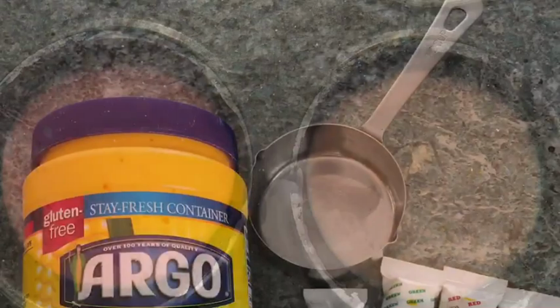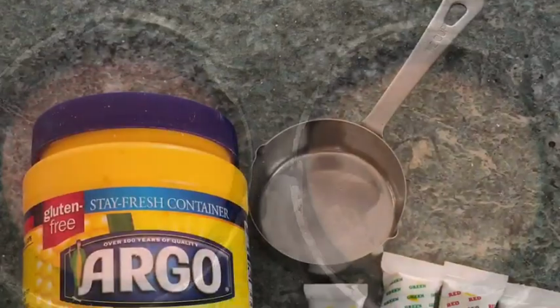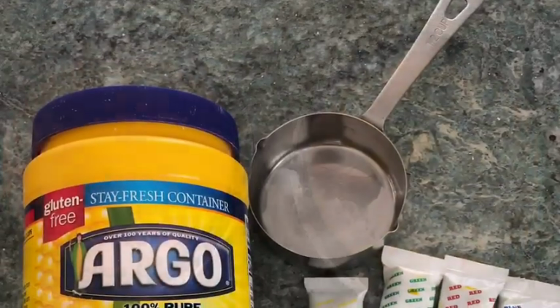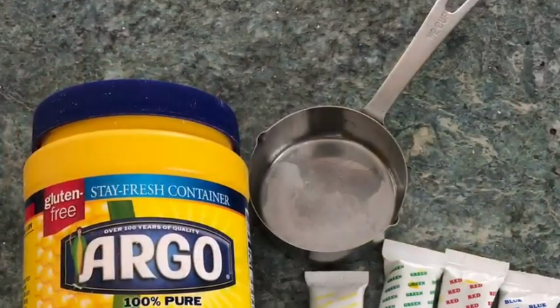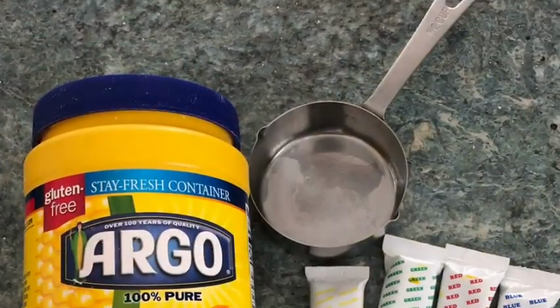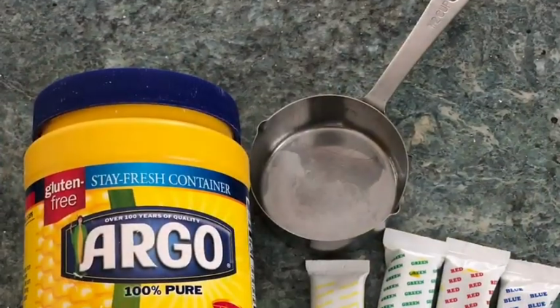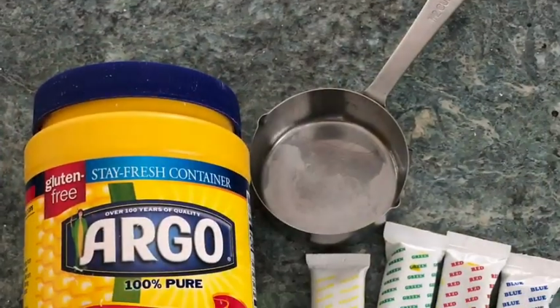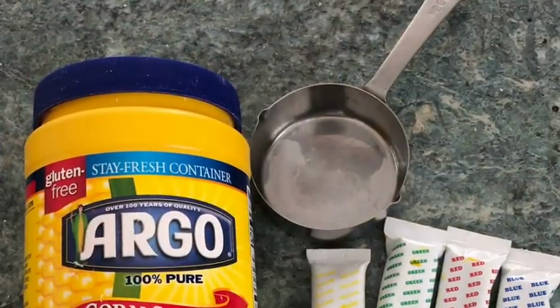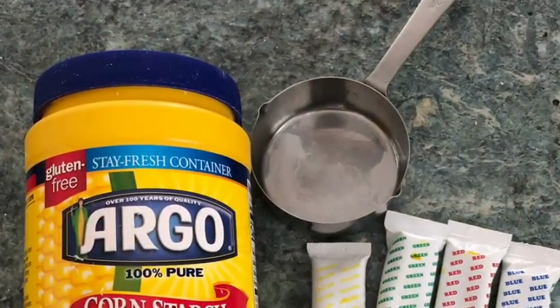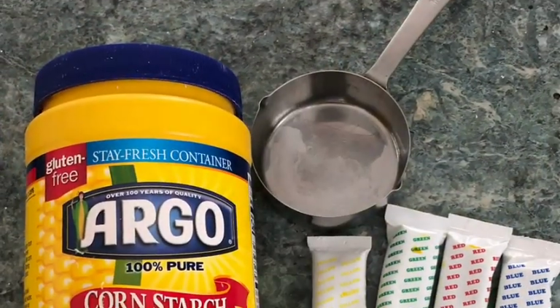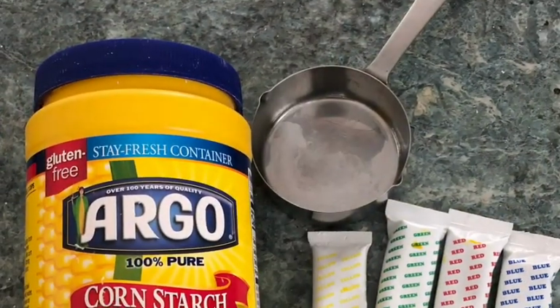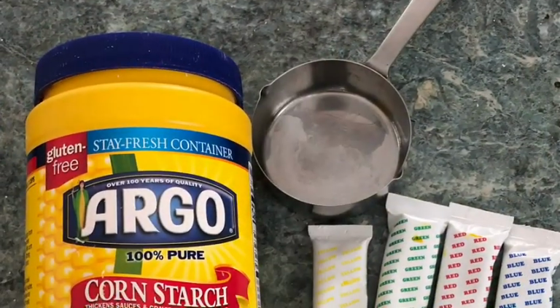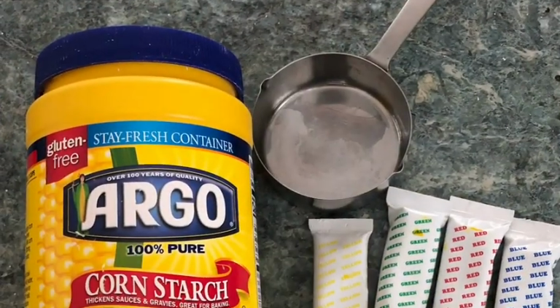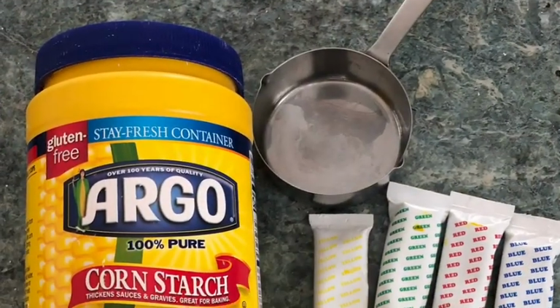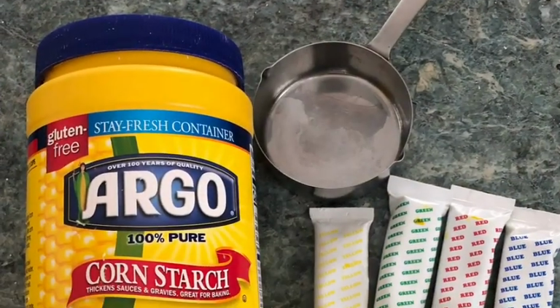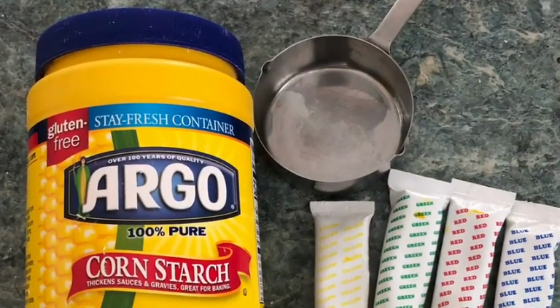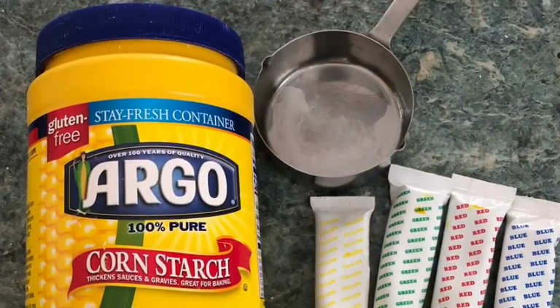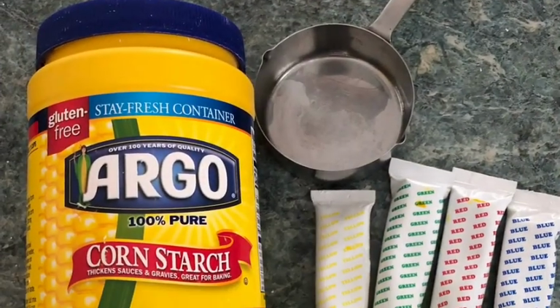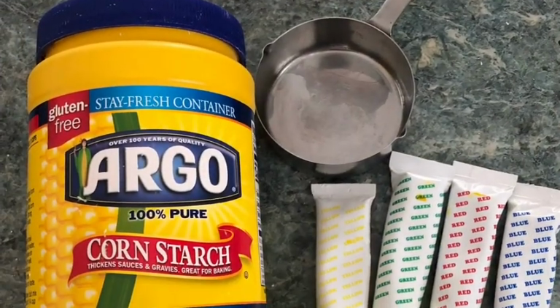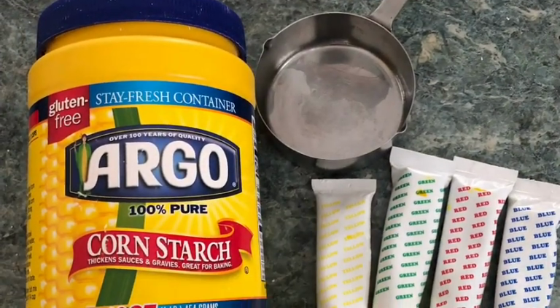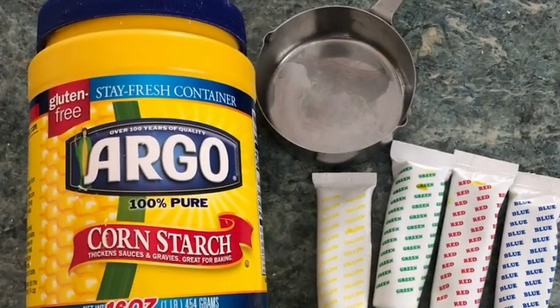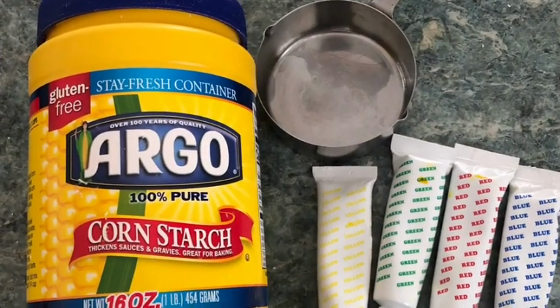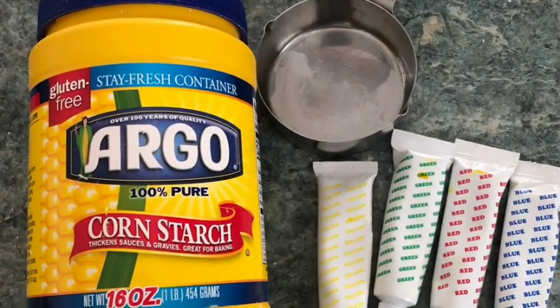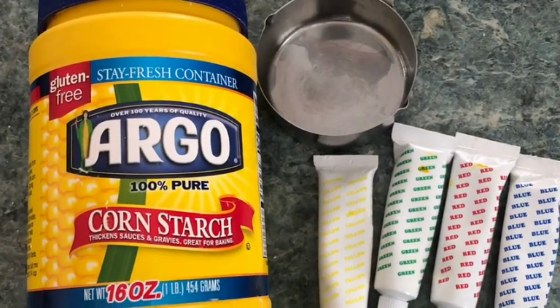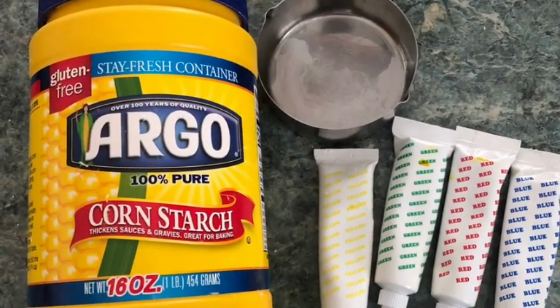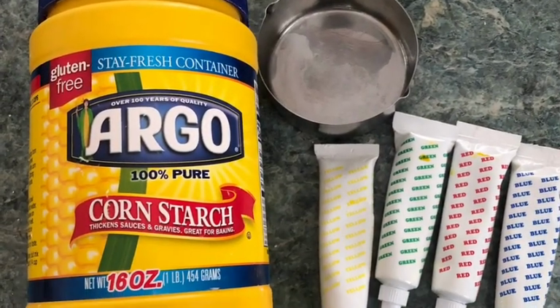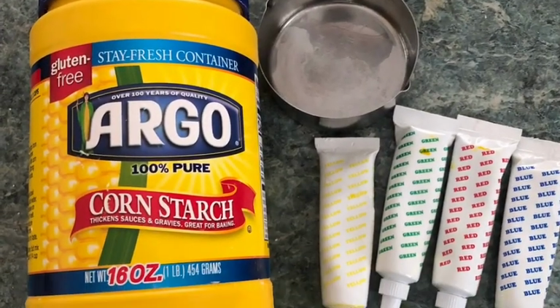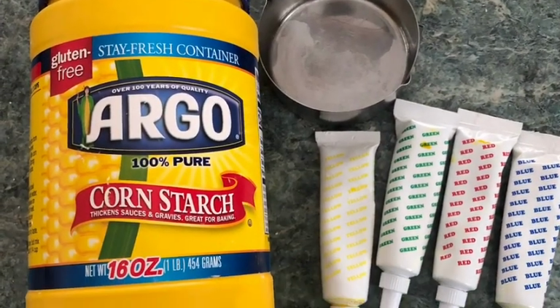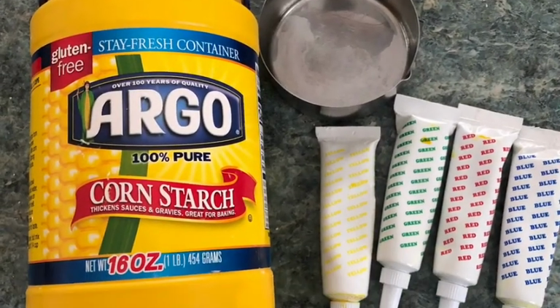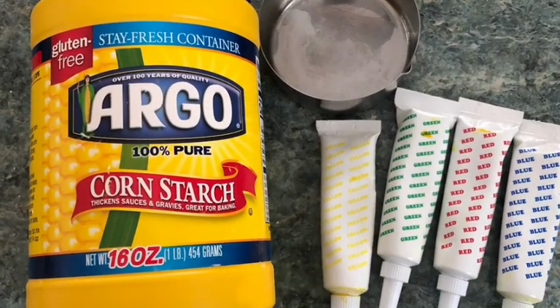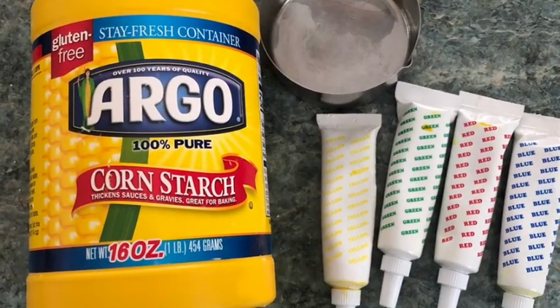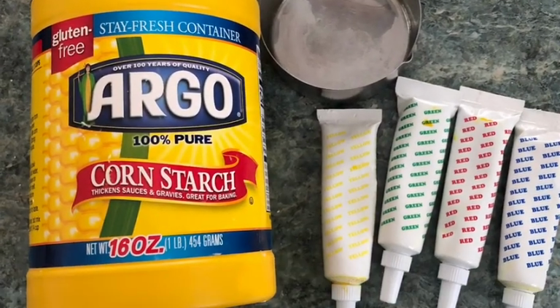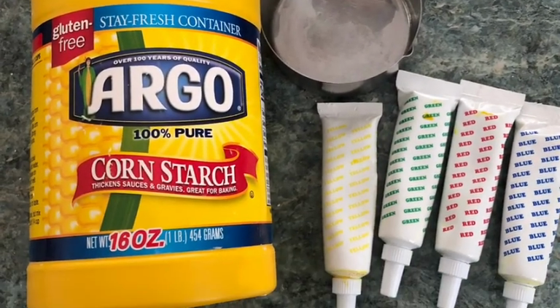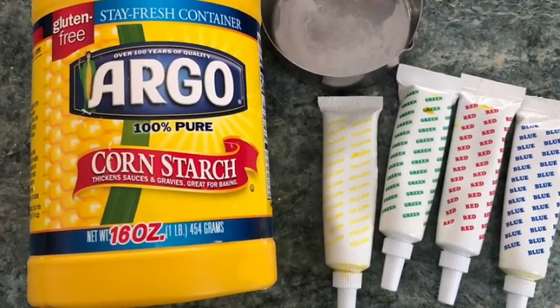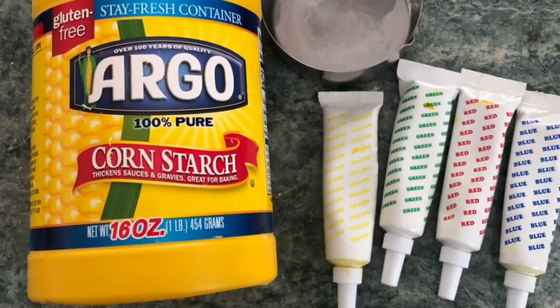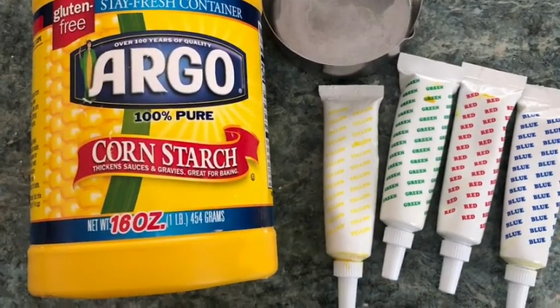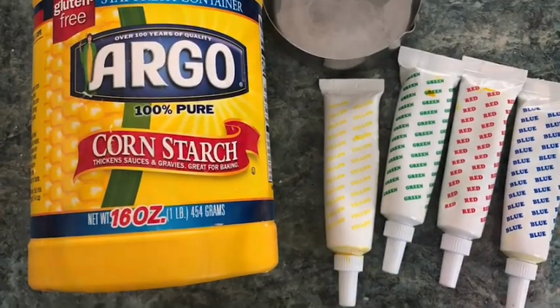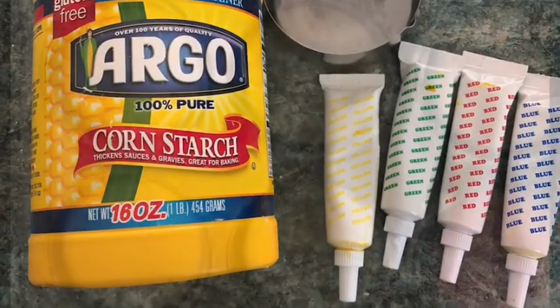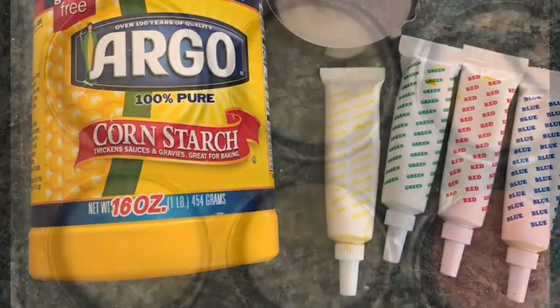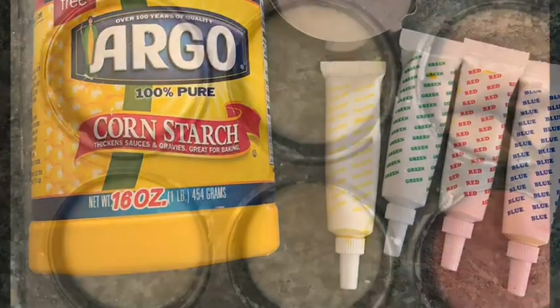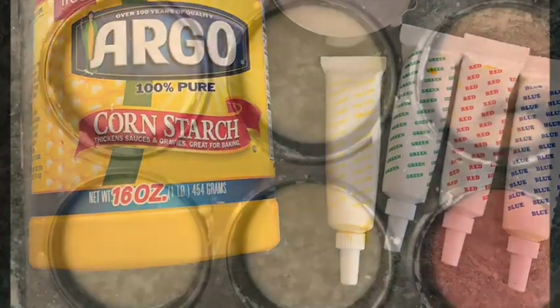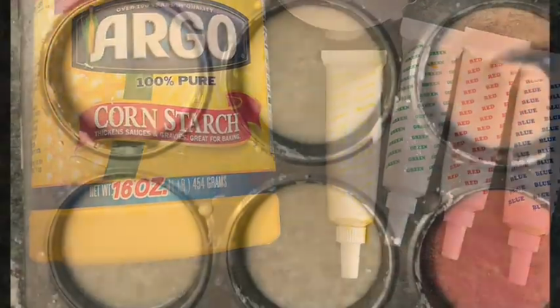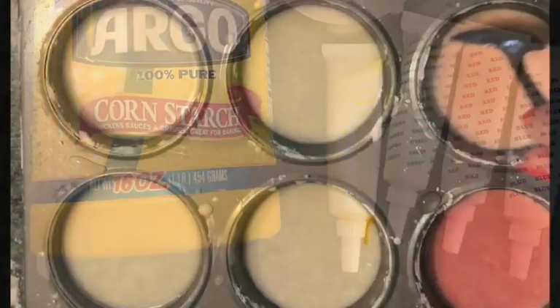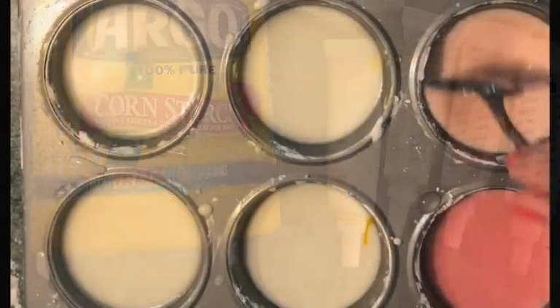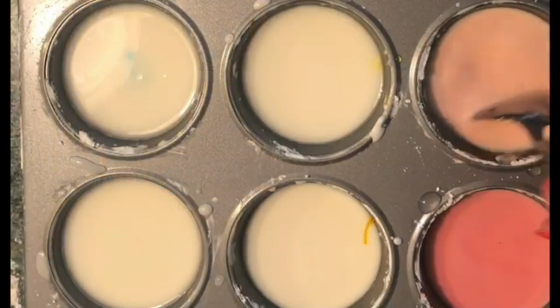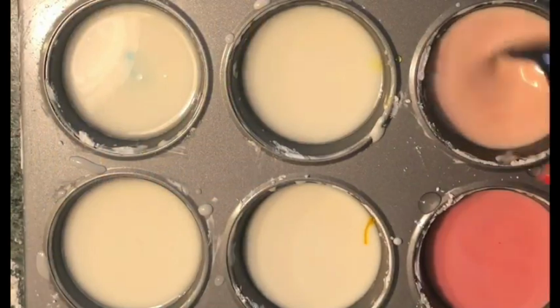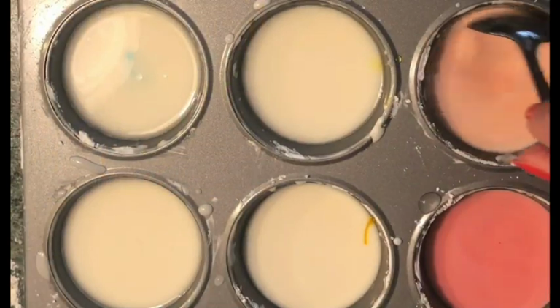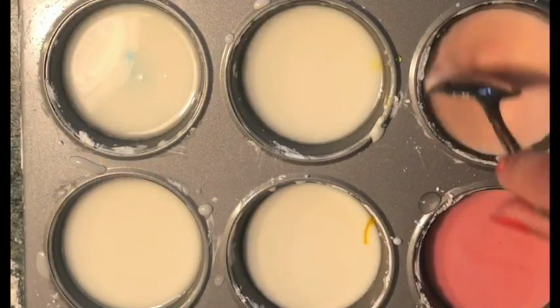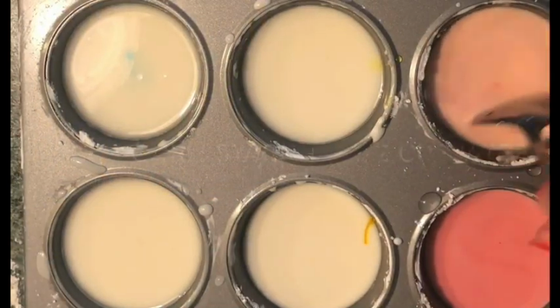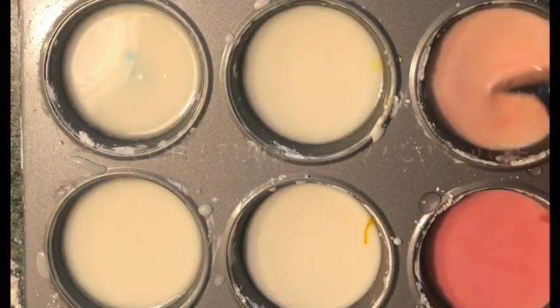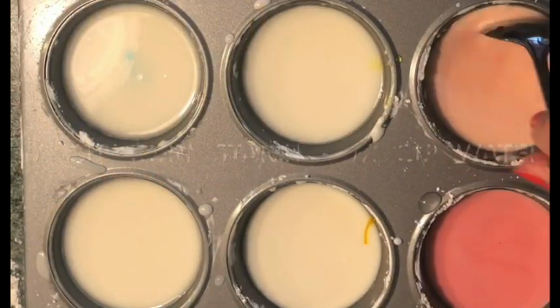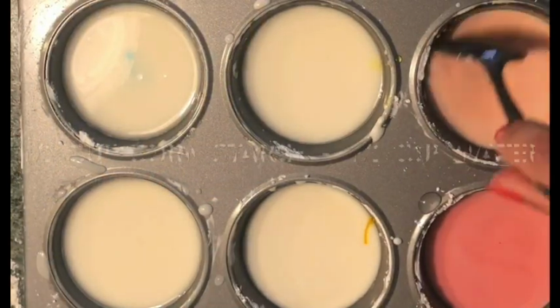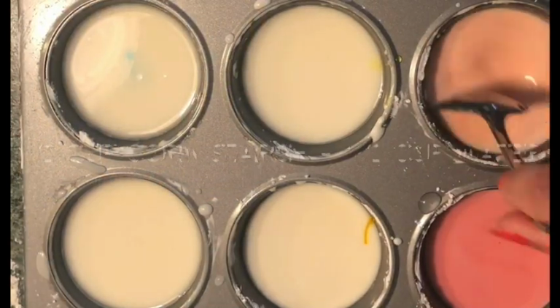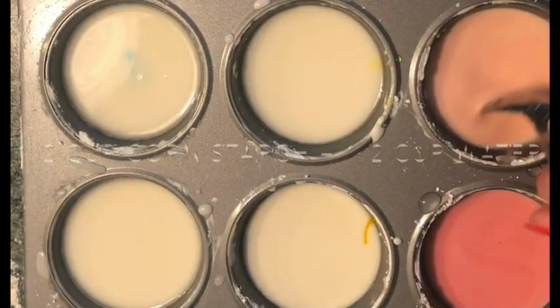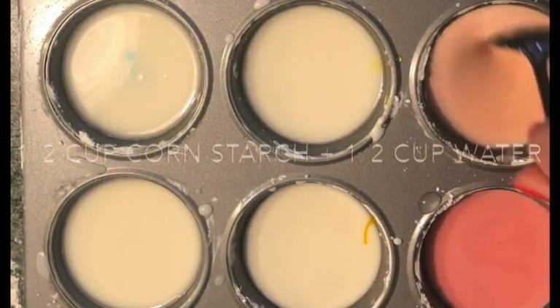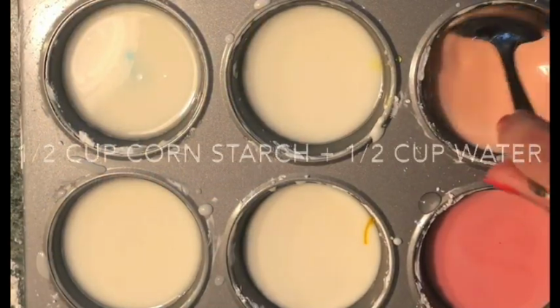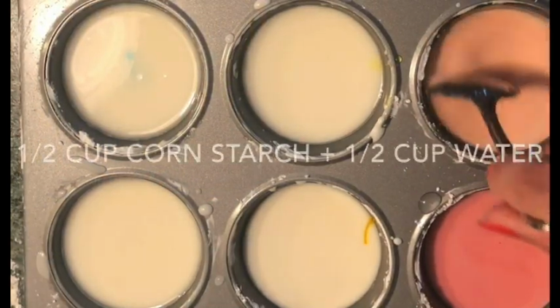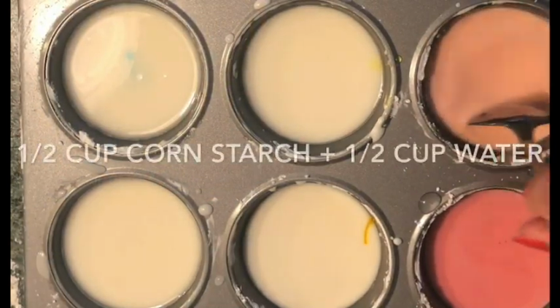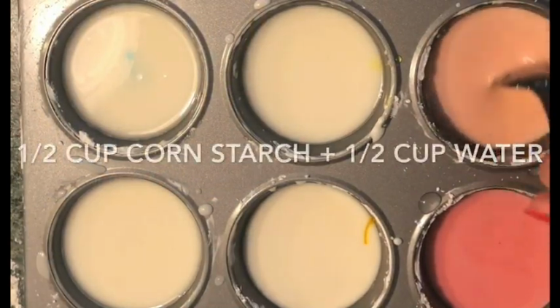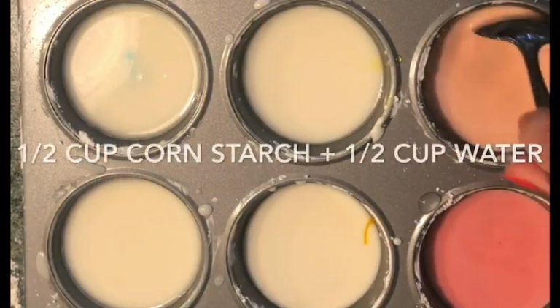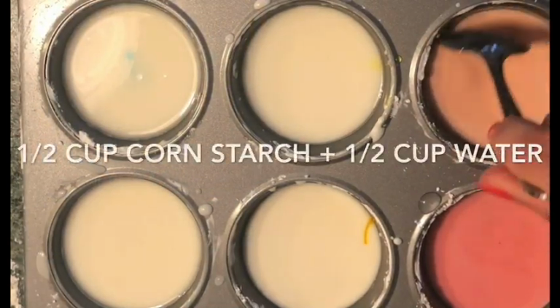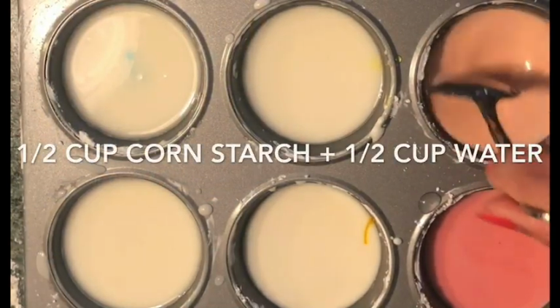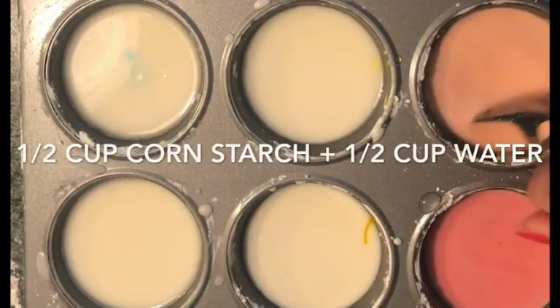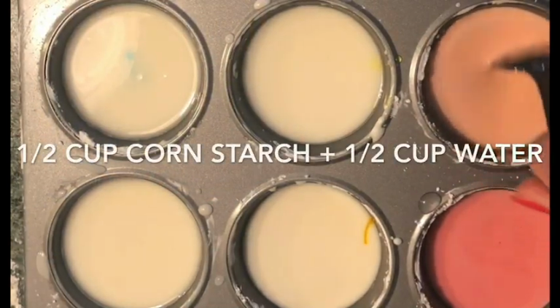All you'll need is some cornstarch, food coloring, water, and some cups to hold your paint. If you have a muffin tin at home, that might make for a great palette for these.